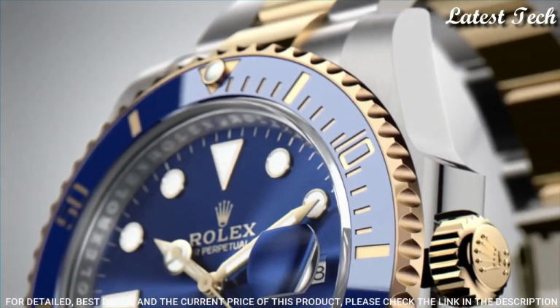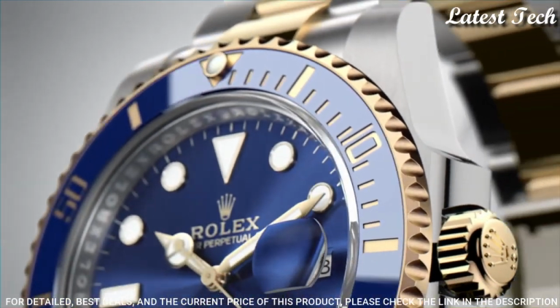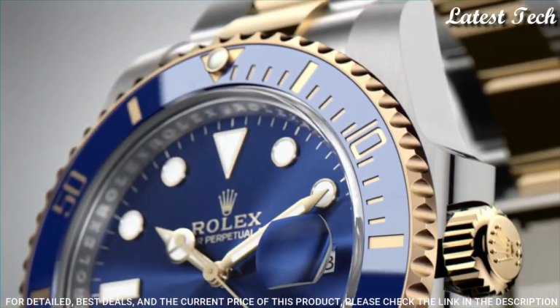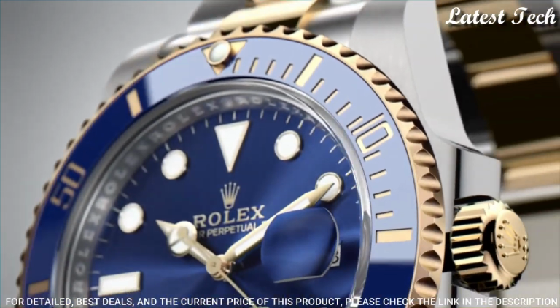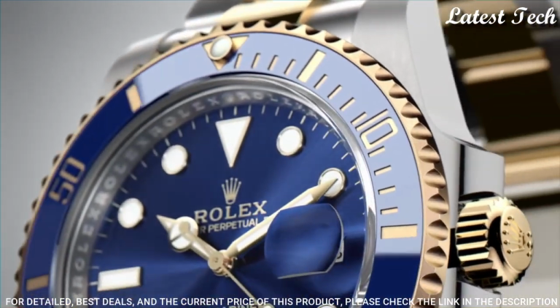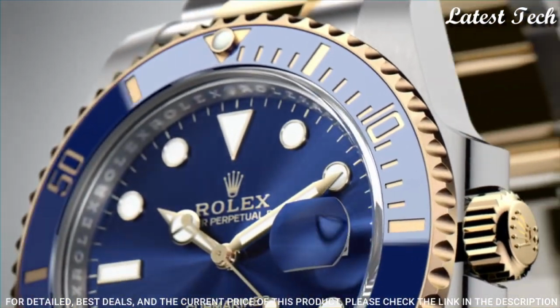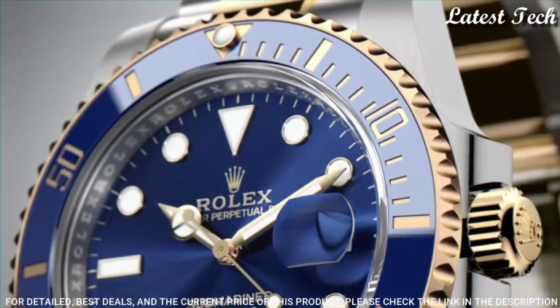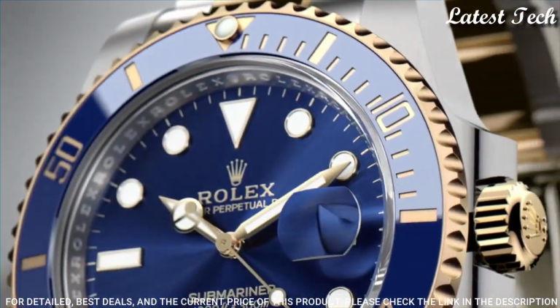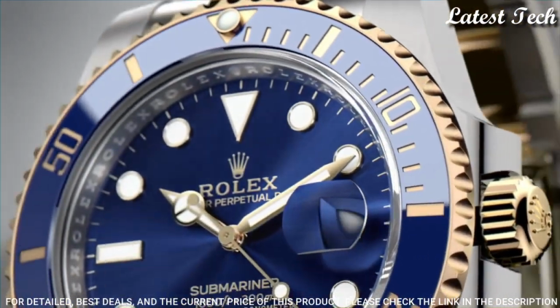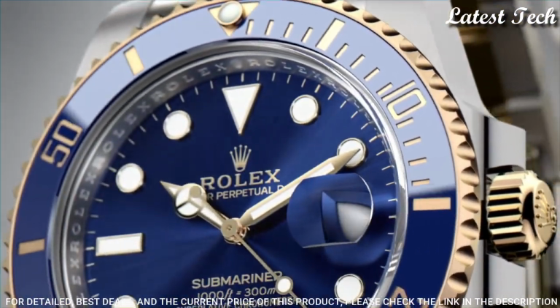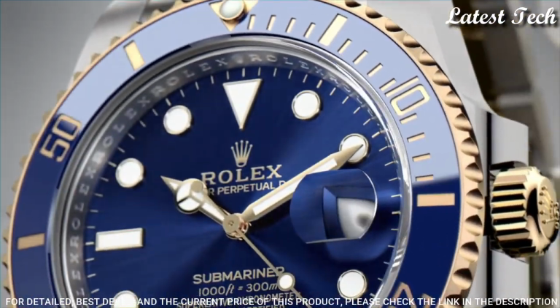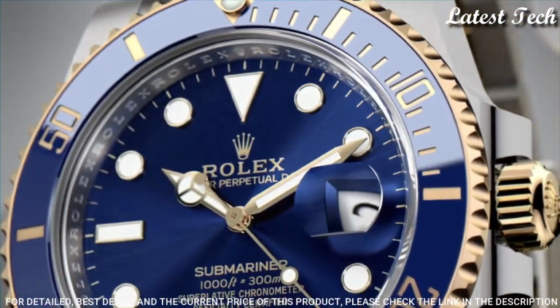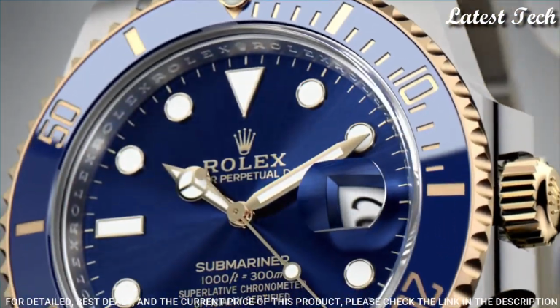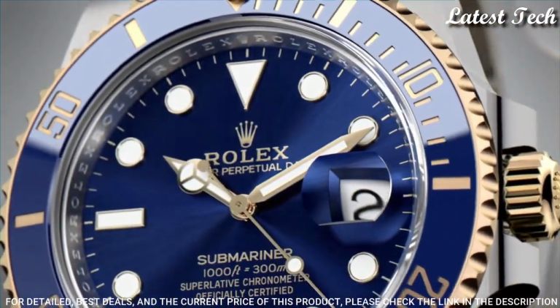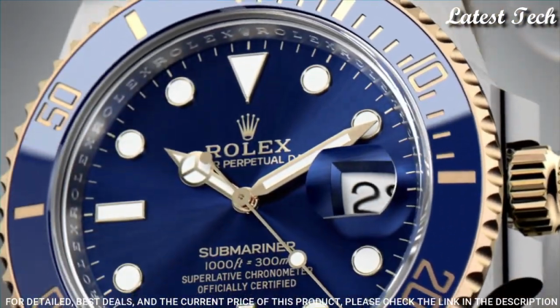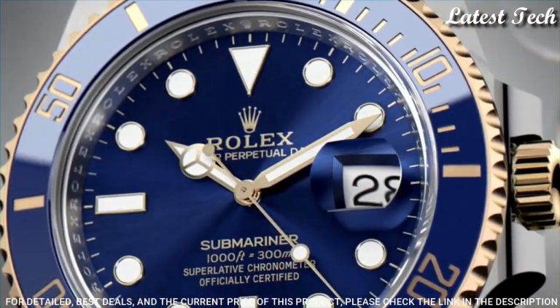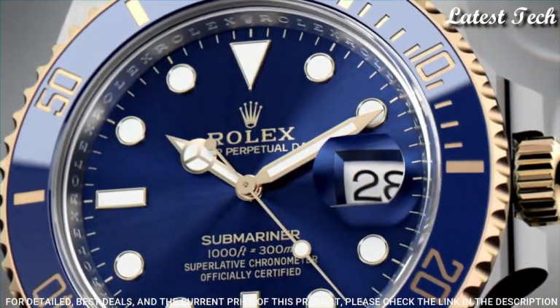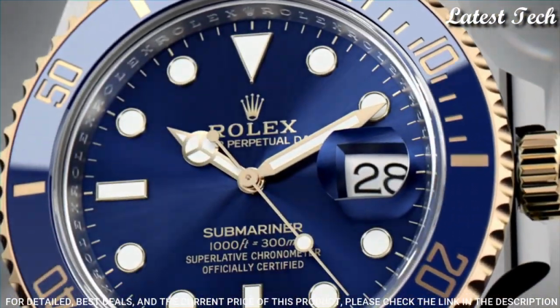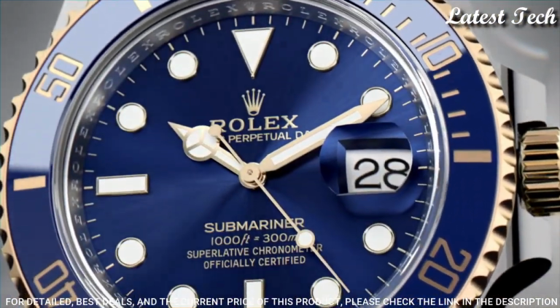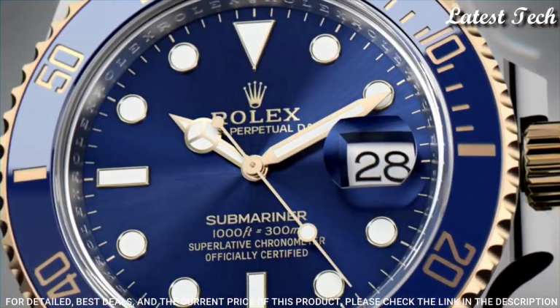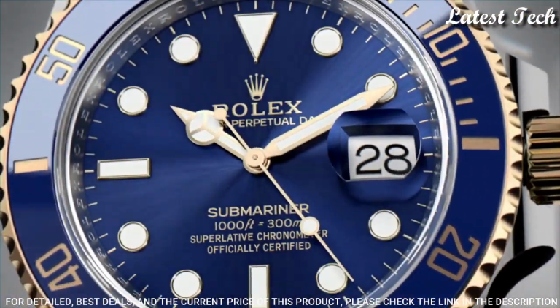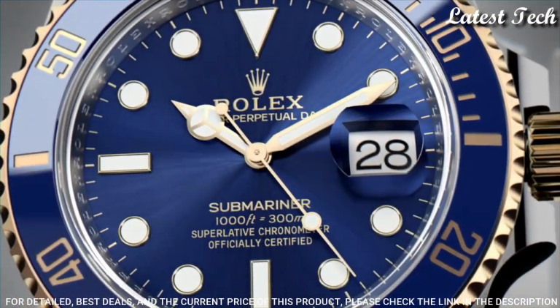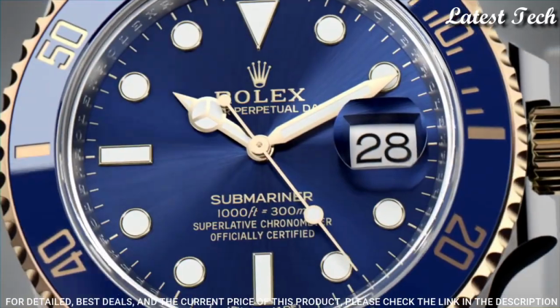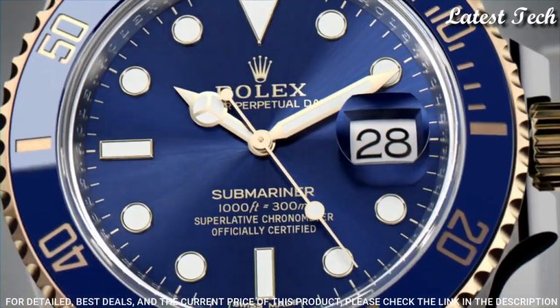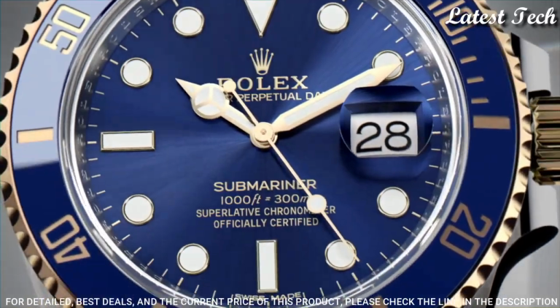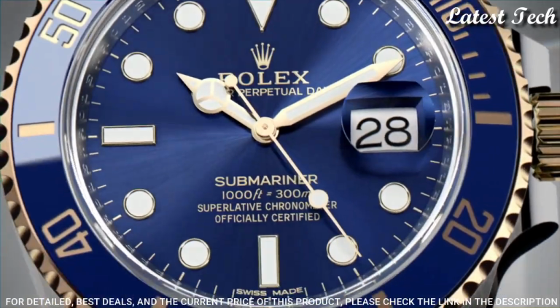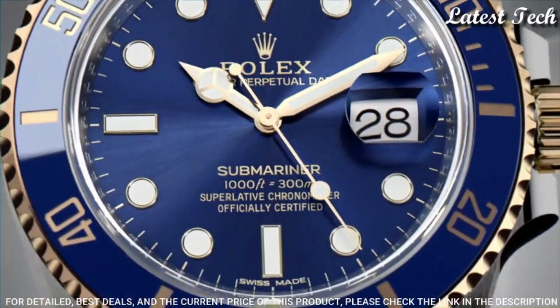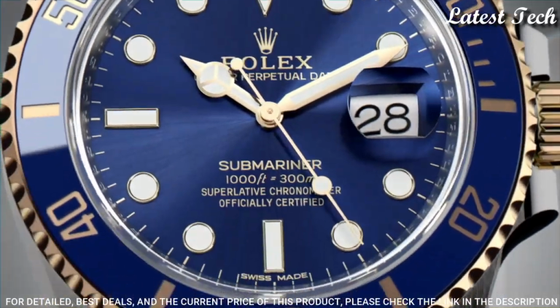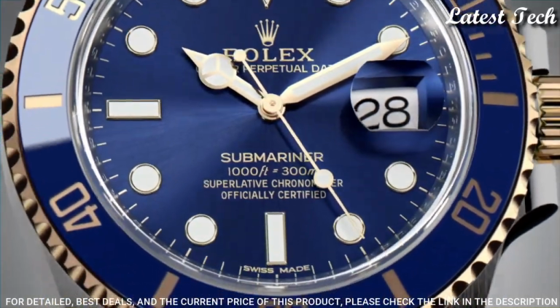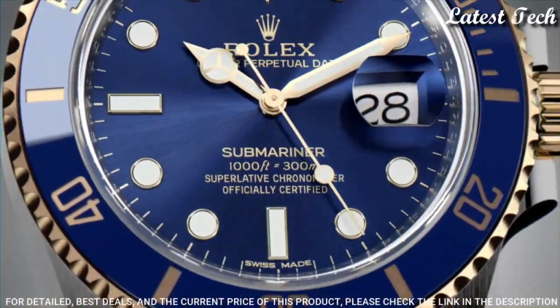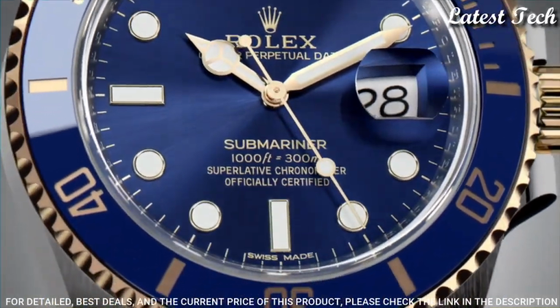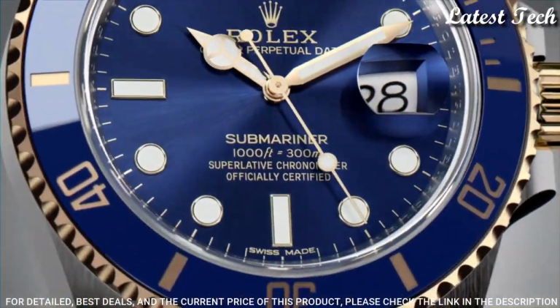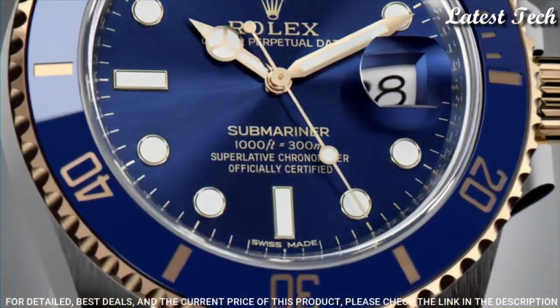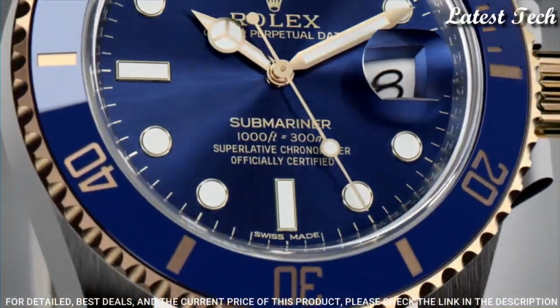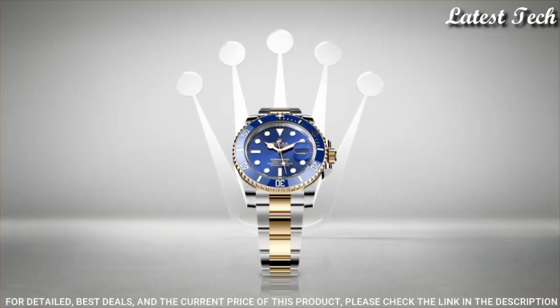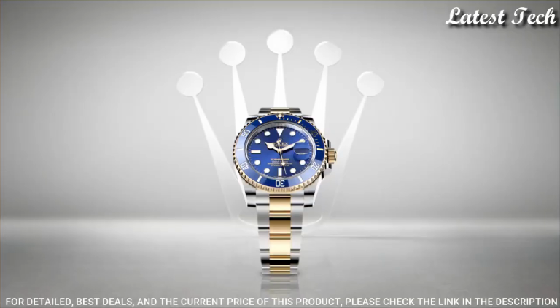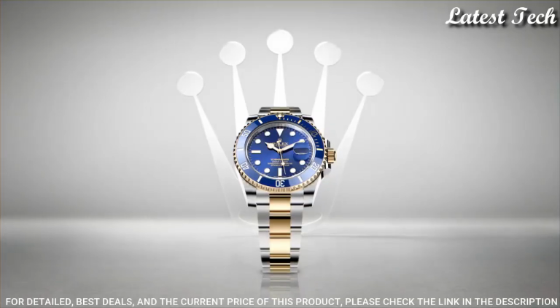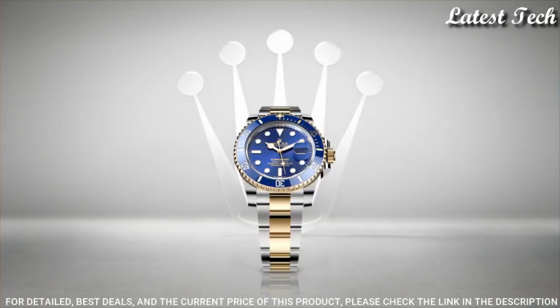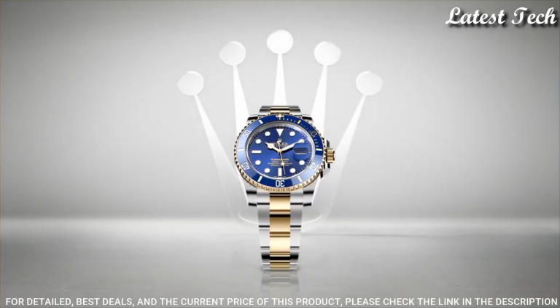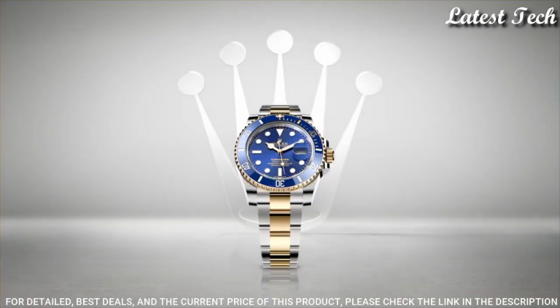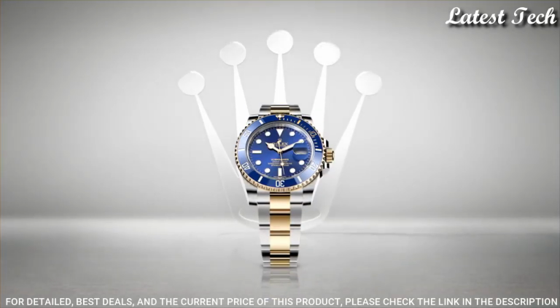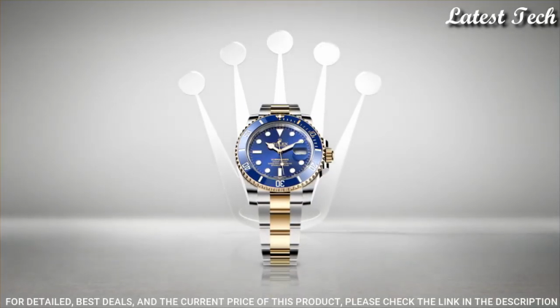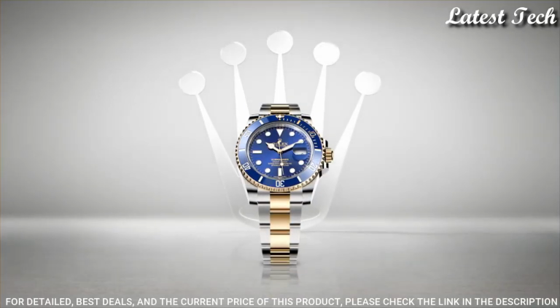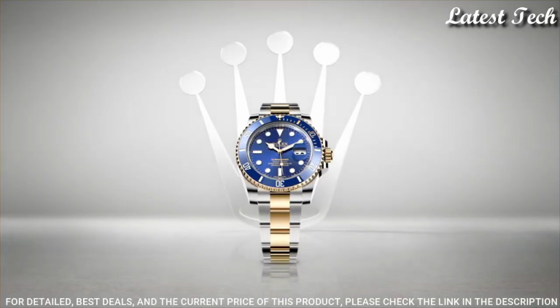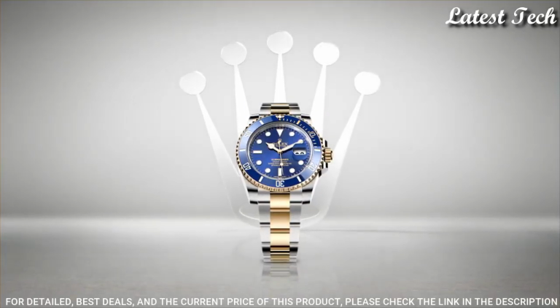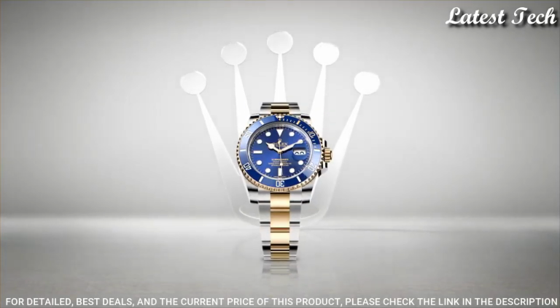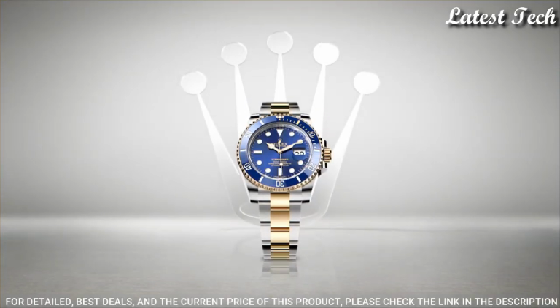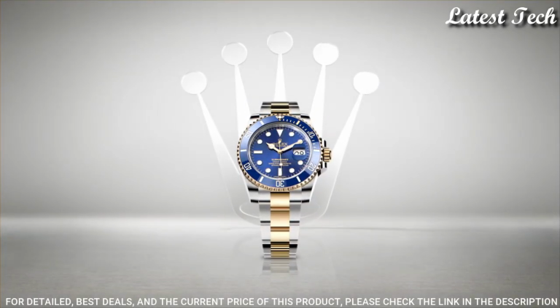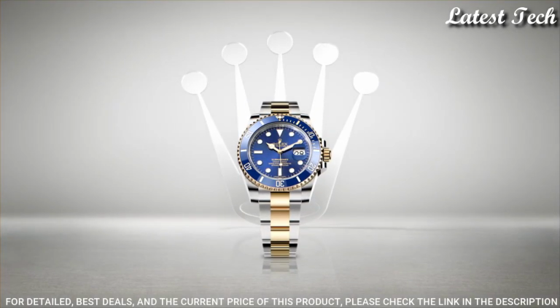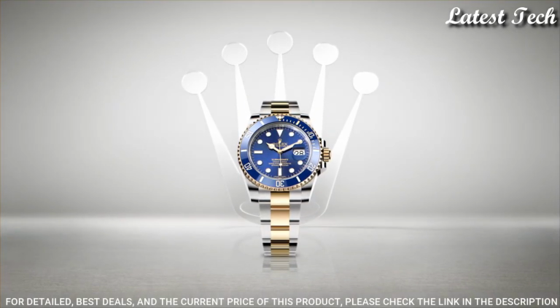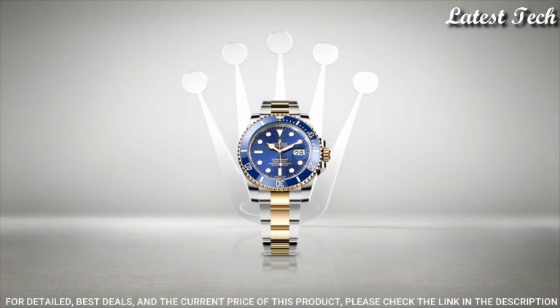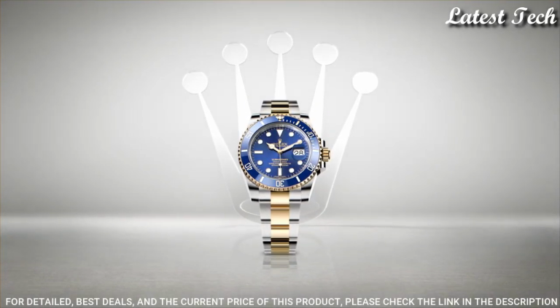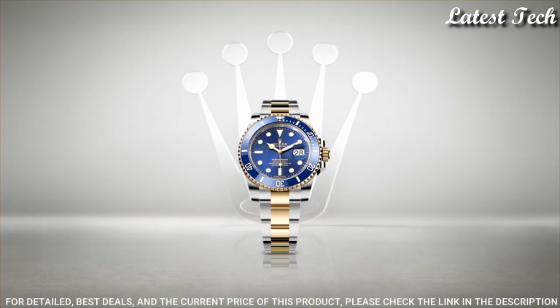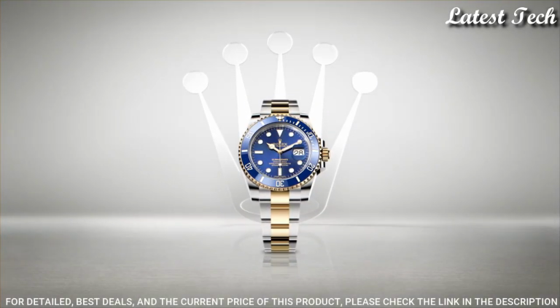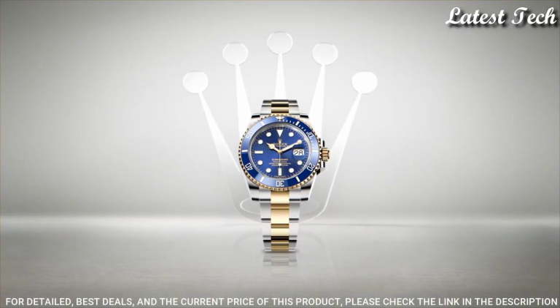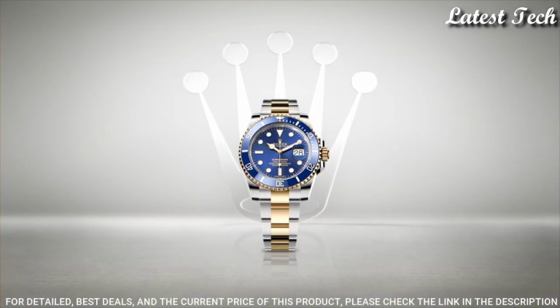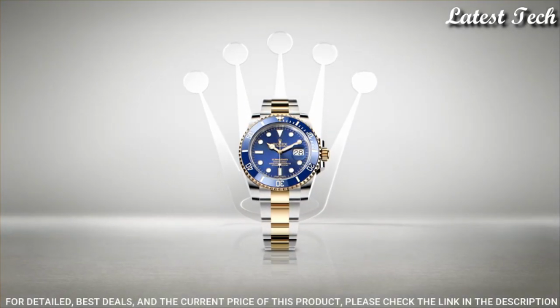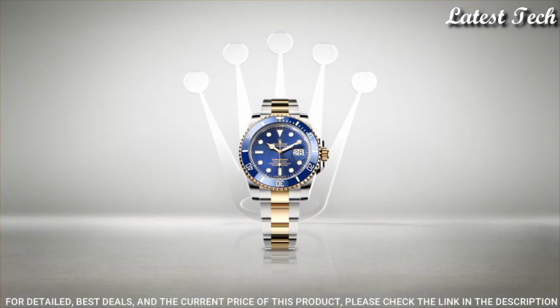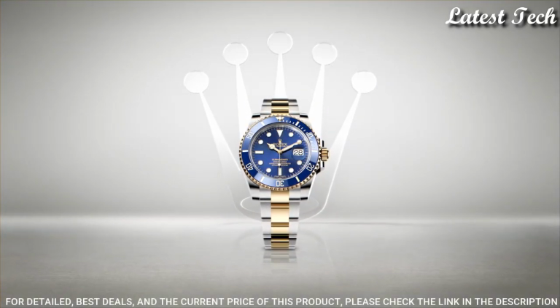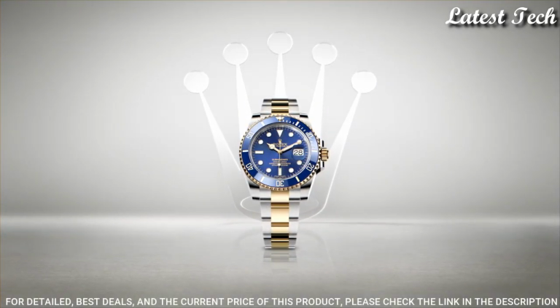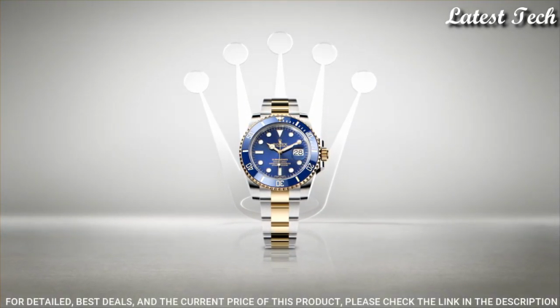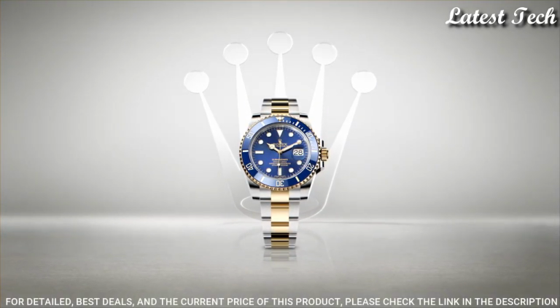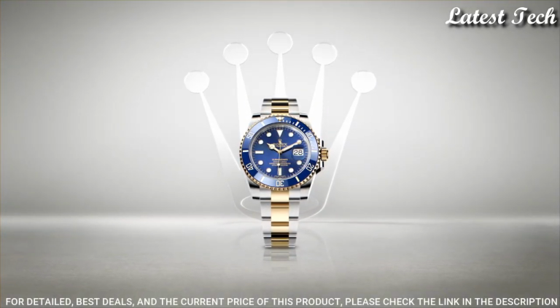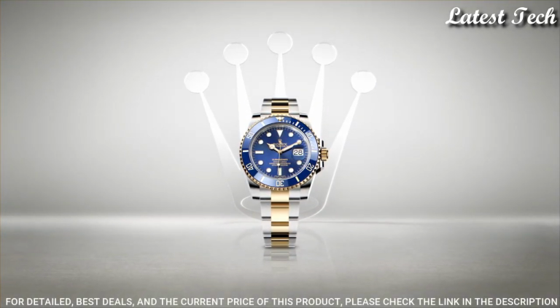Functions: Date, Hour, Minute, Second, Chronometer. Luxury Watch Style, Swiss Made.